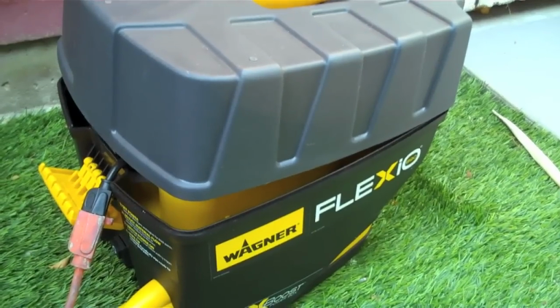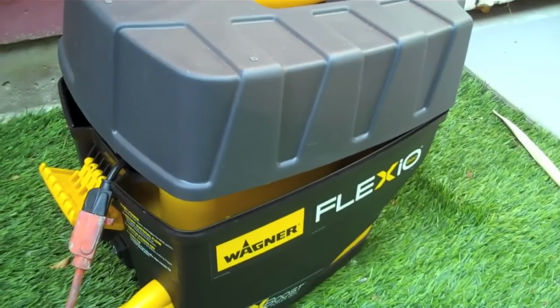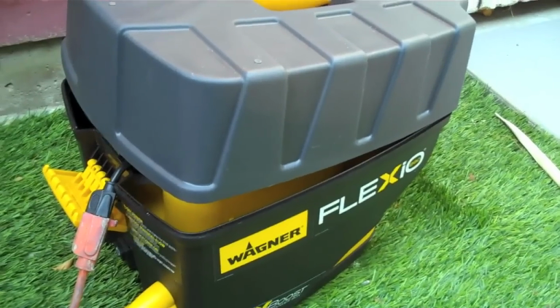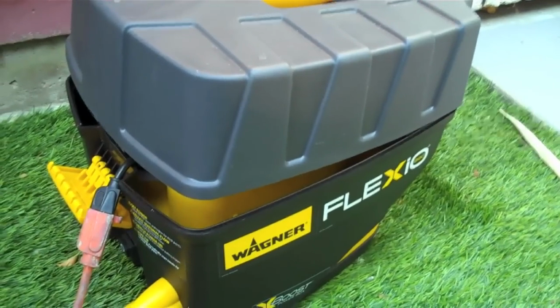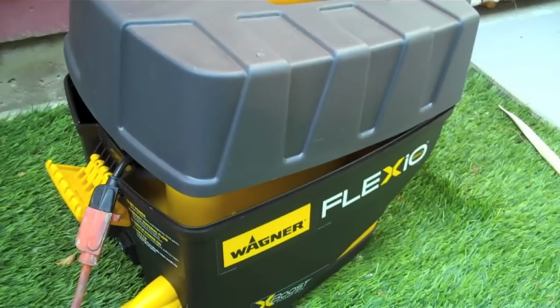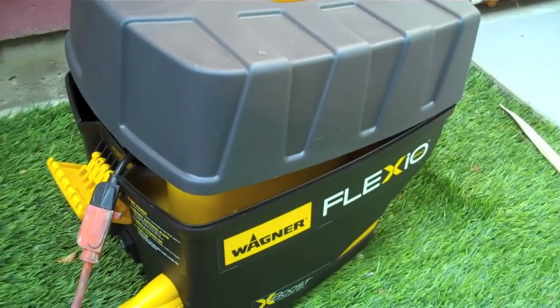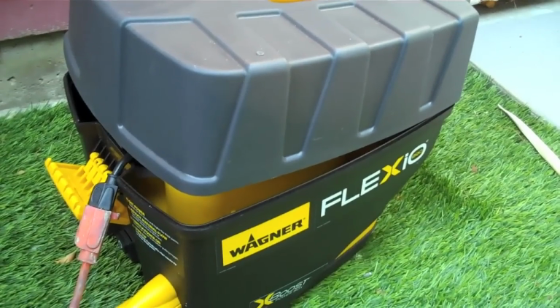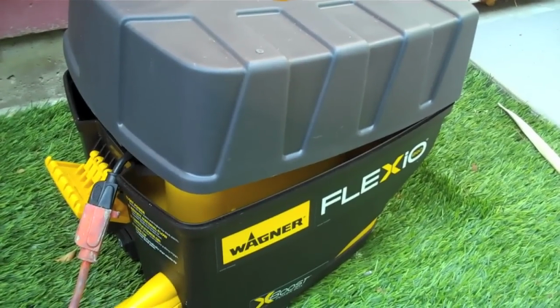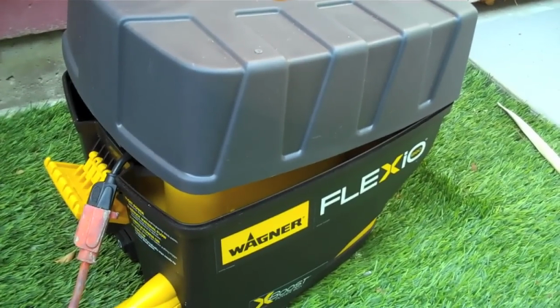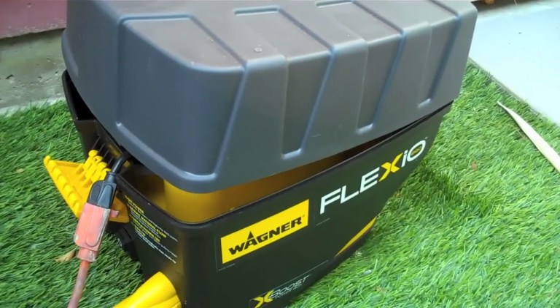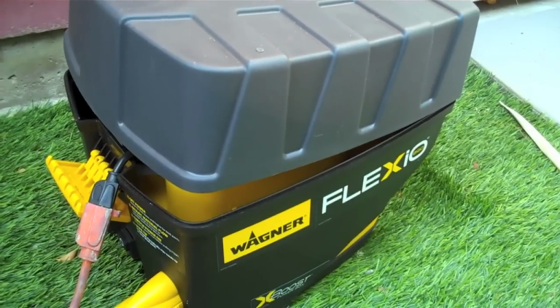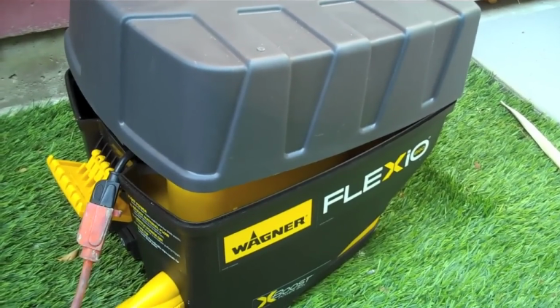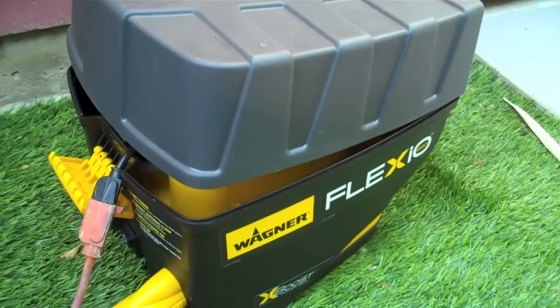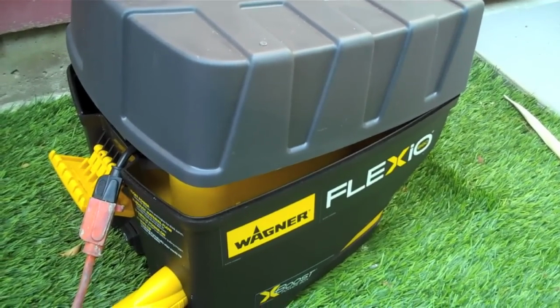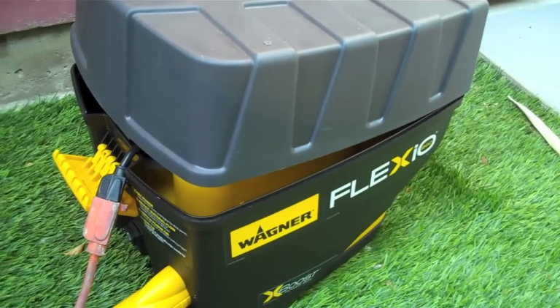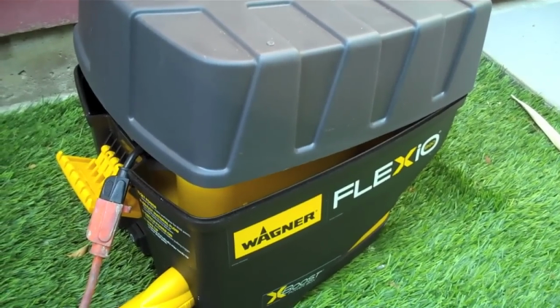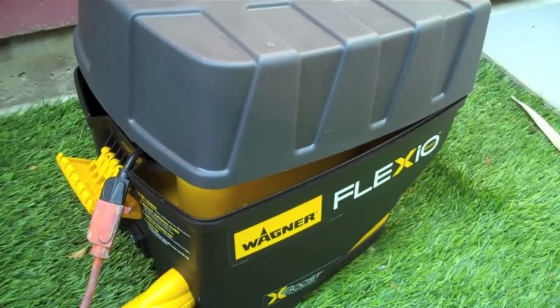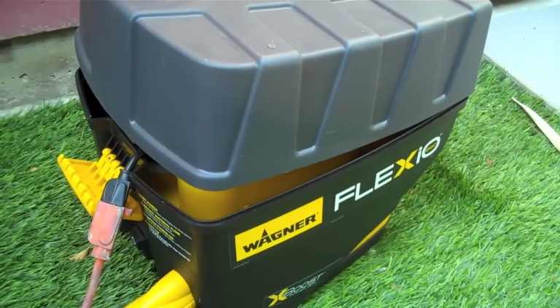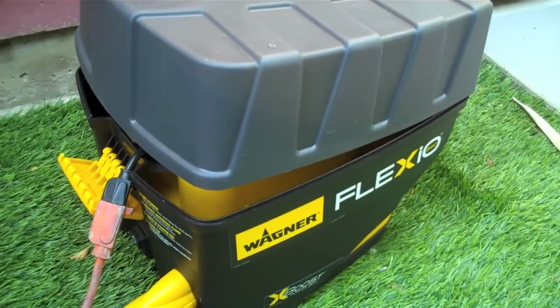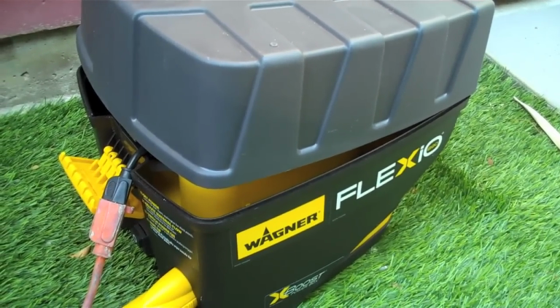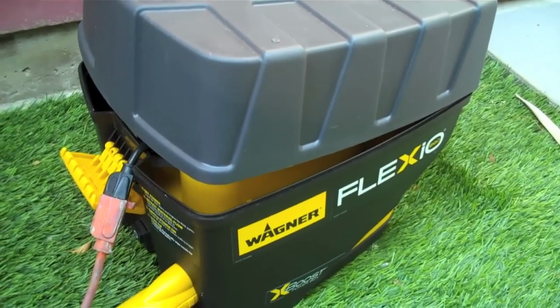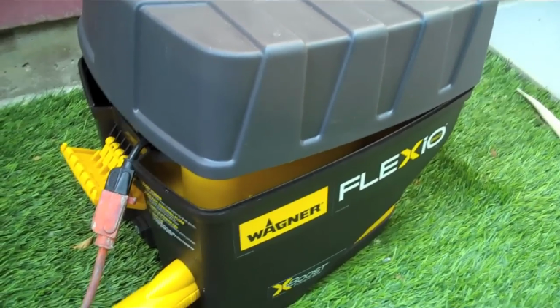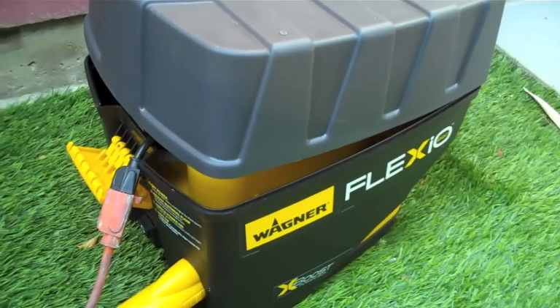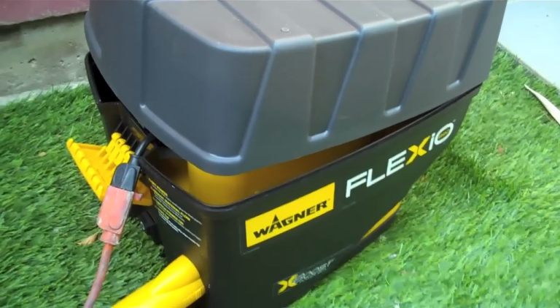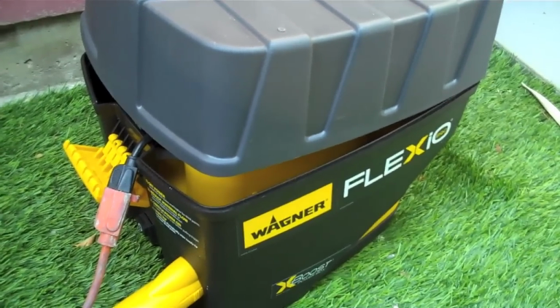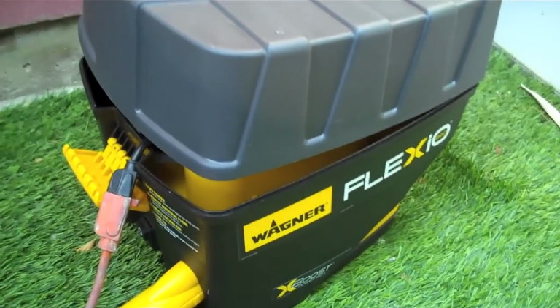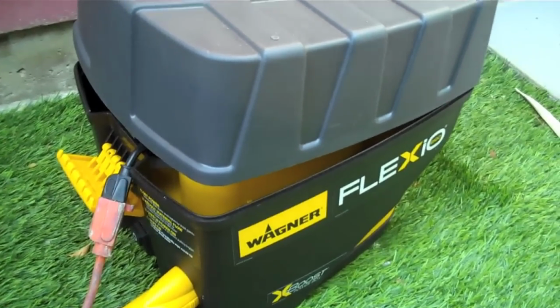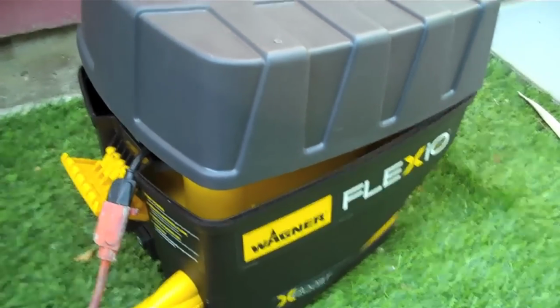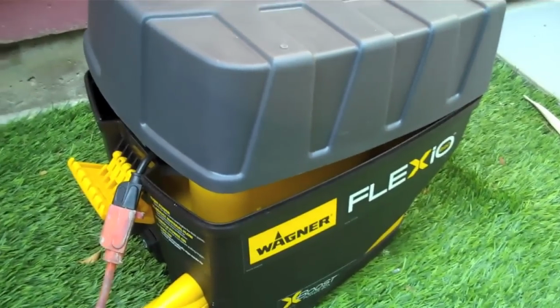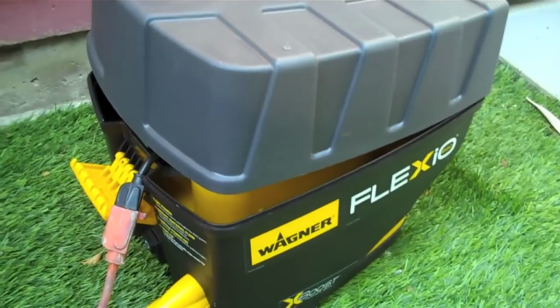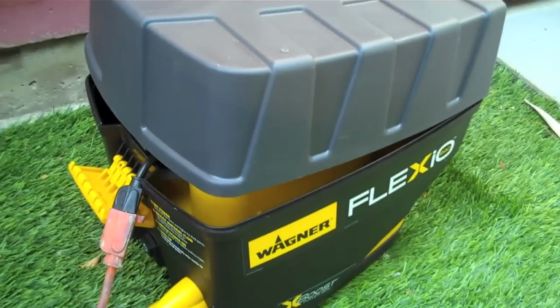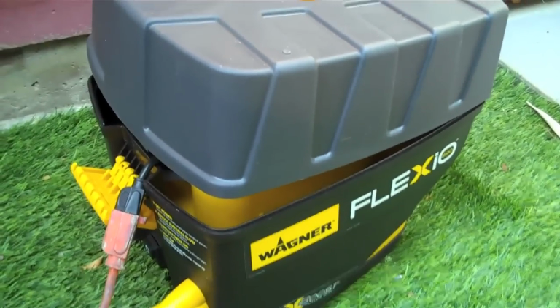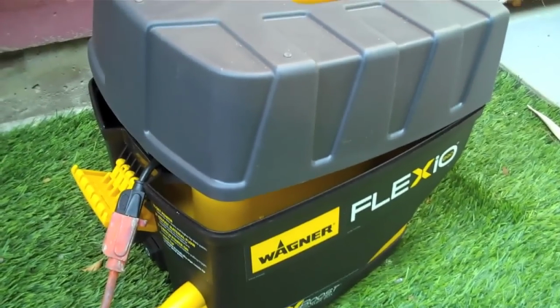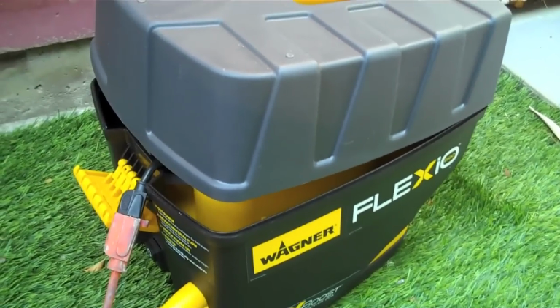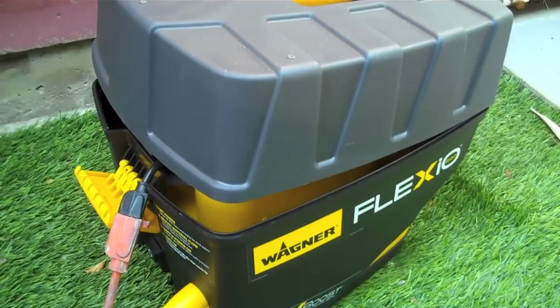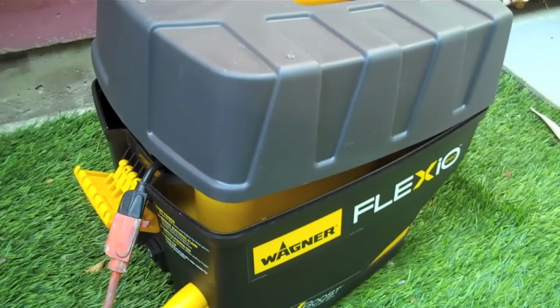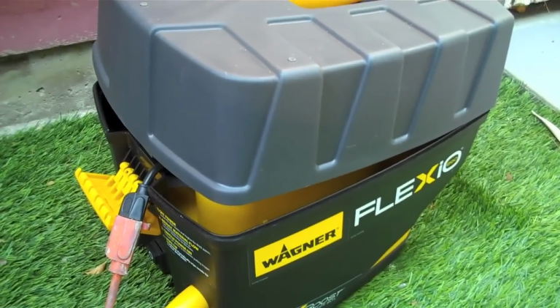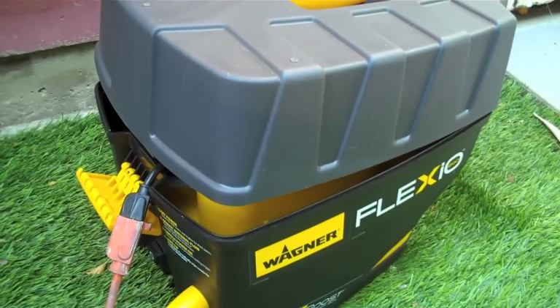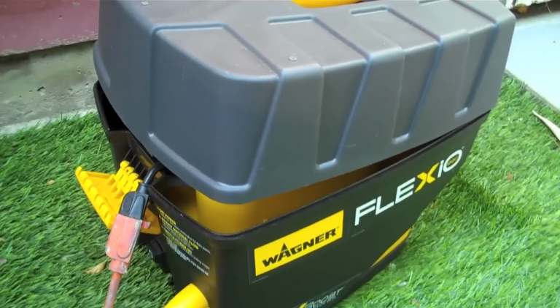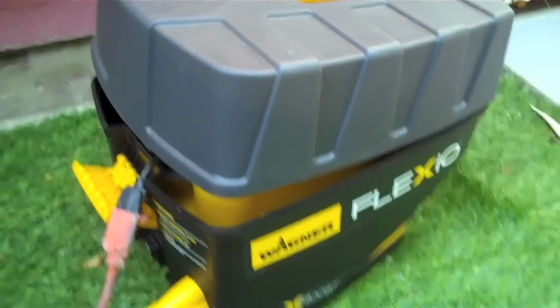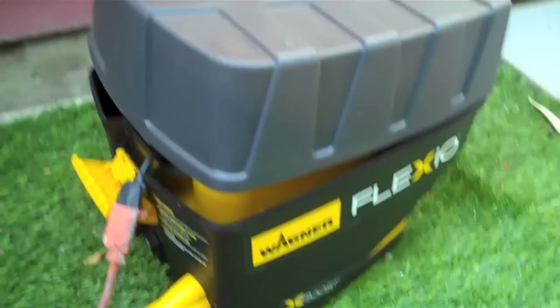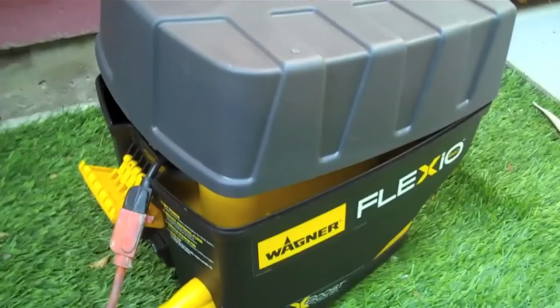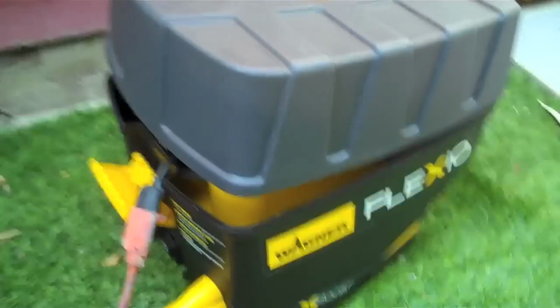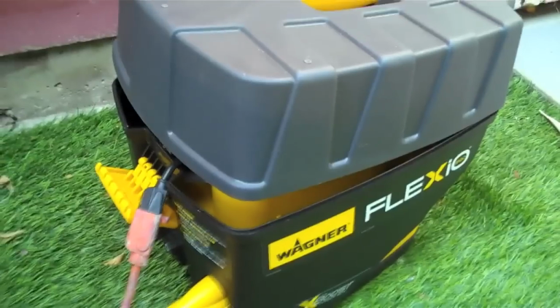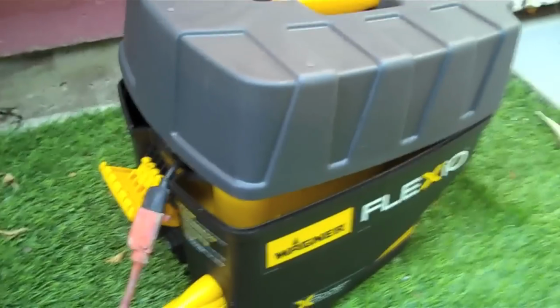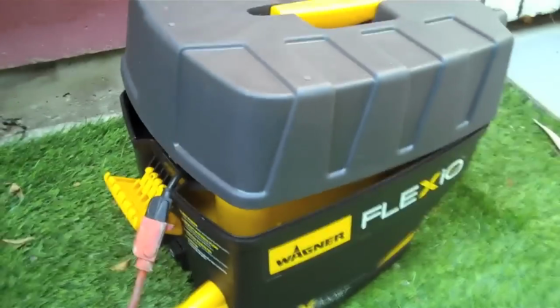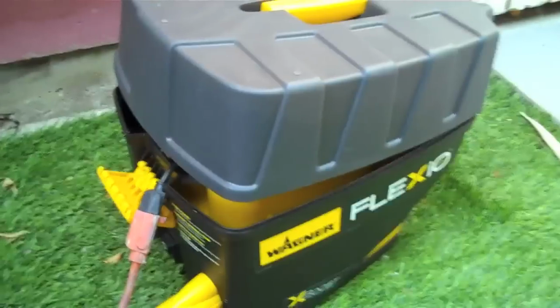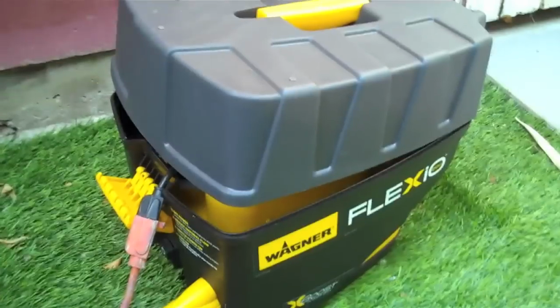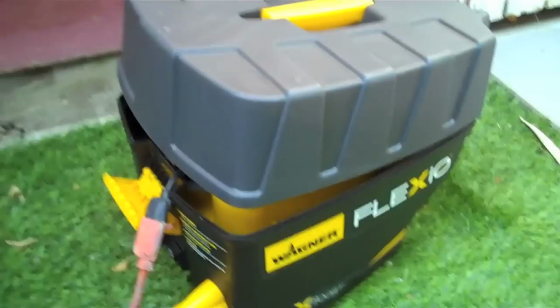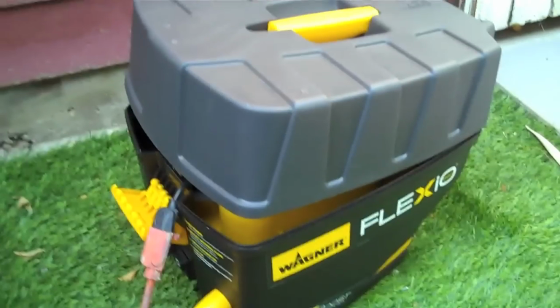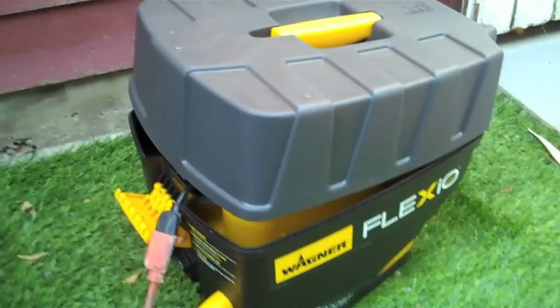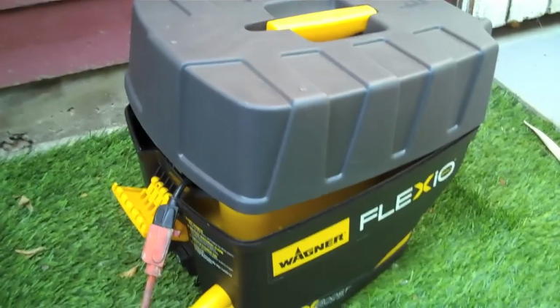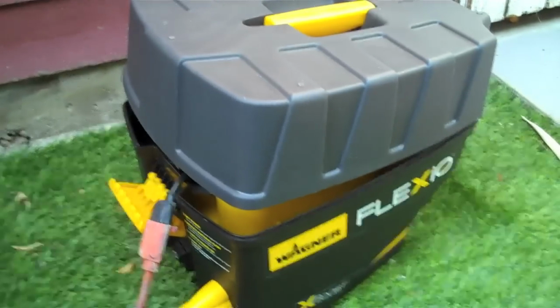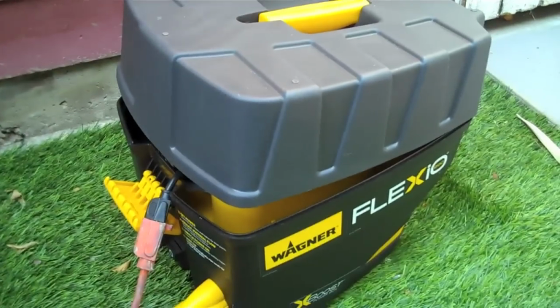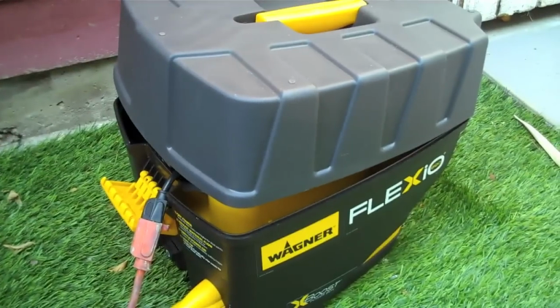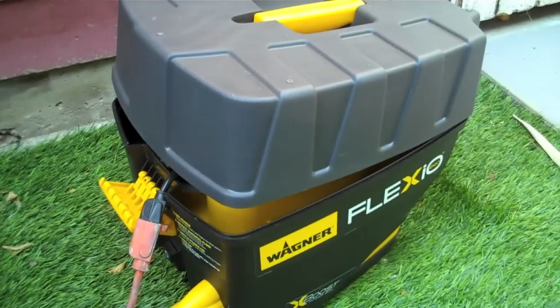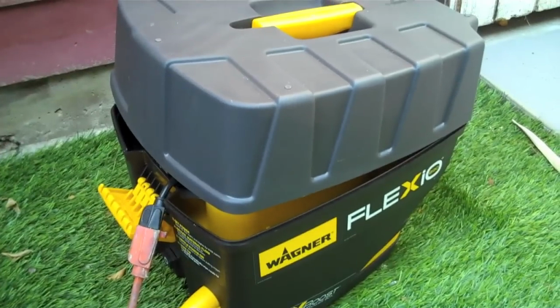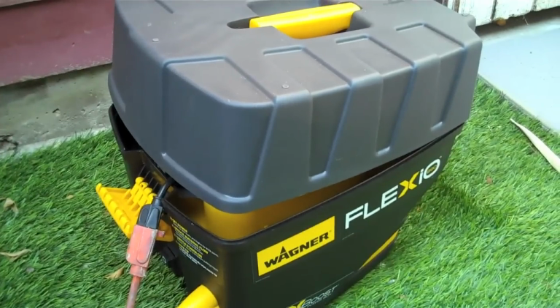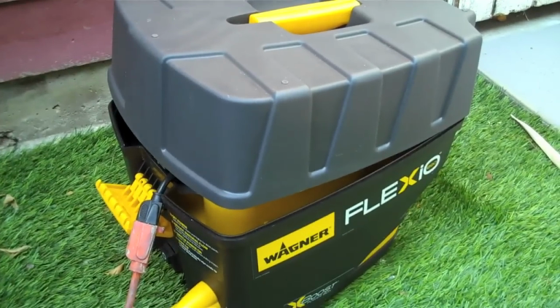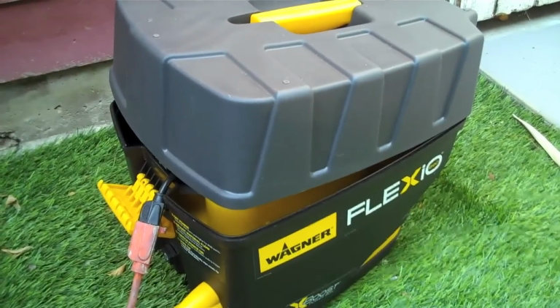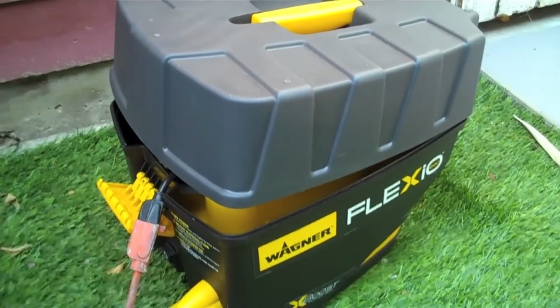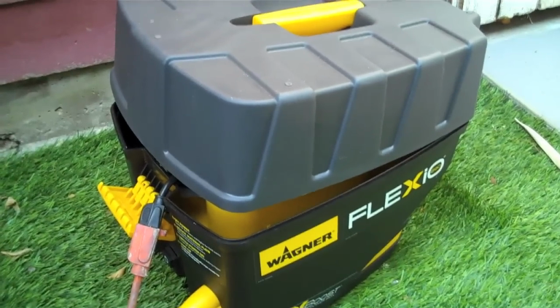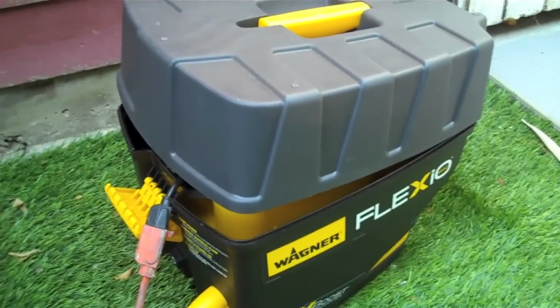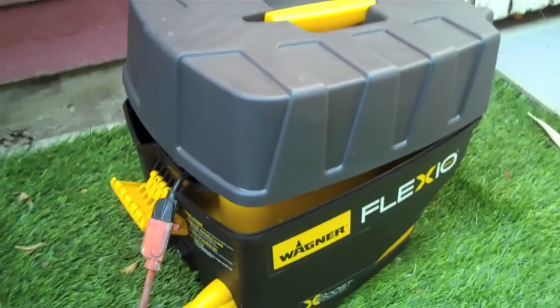Alright, here's our Wagner Flexio 890. Just wanted to give you a quick look at this unit — it's the new paint sprayer from Wagner.